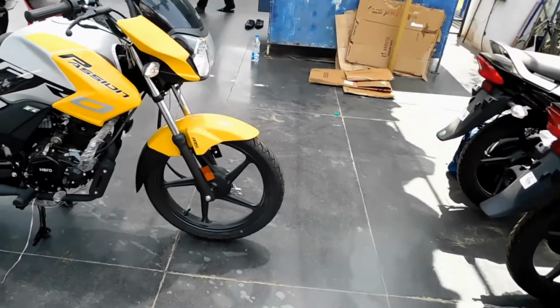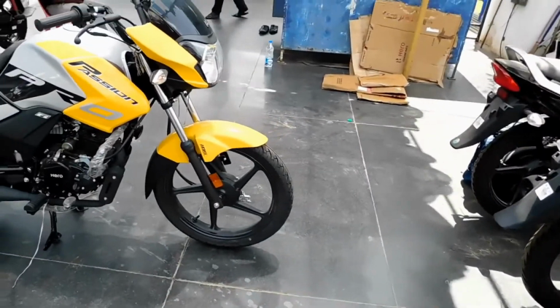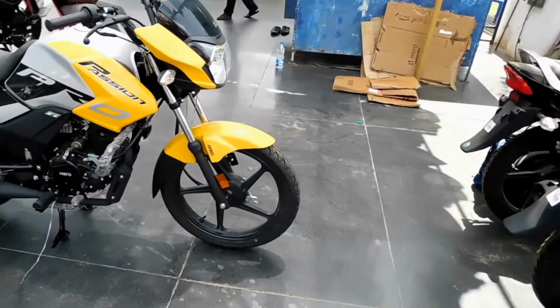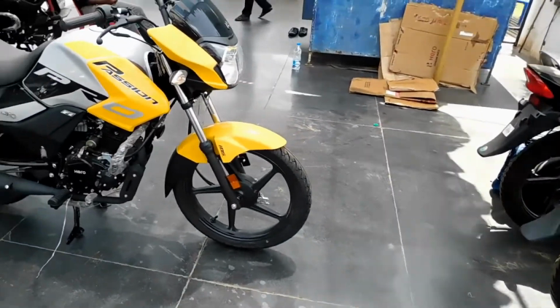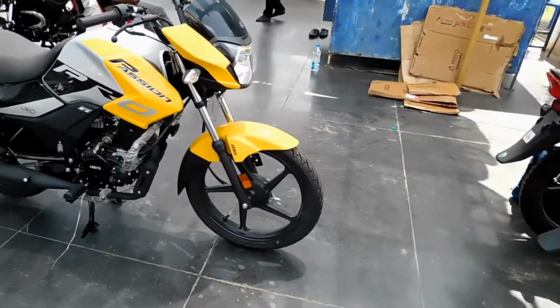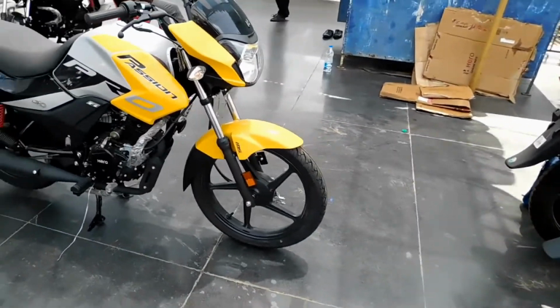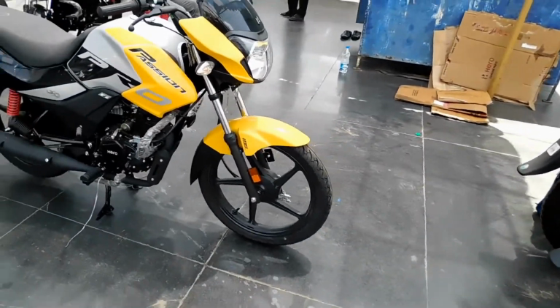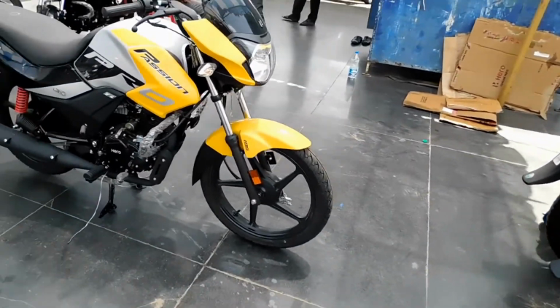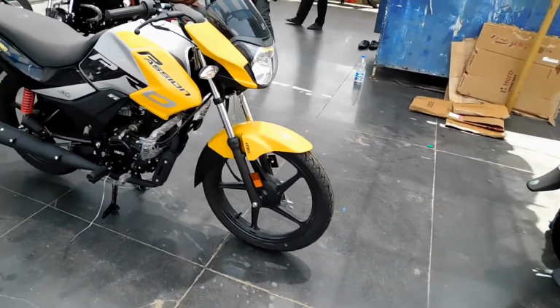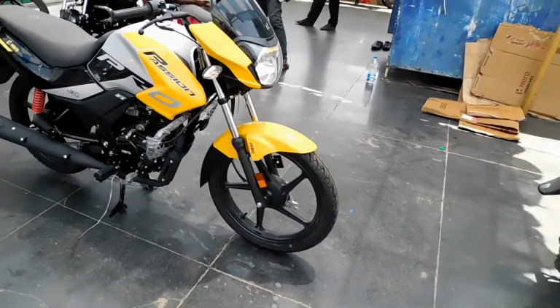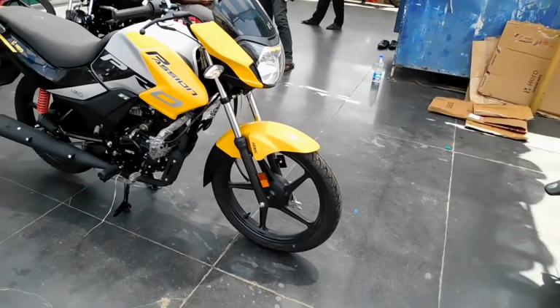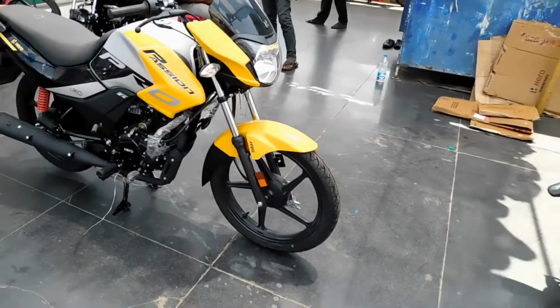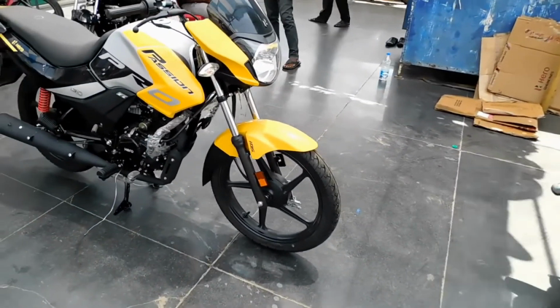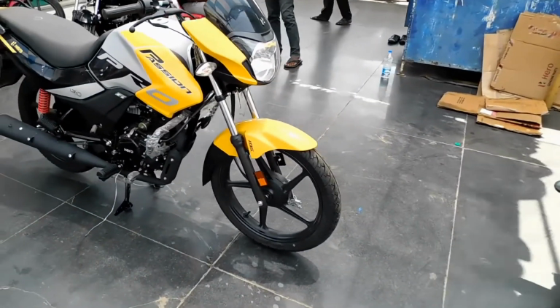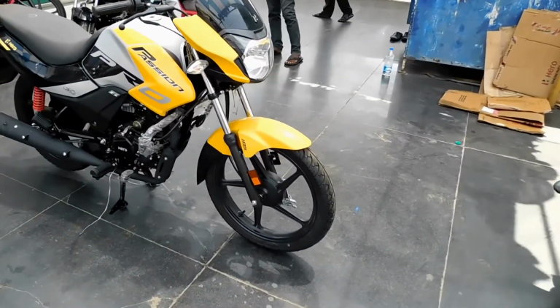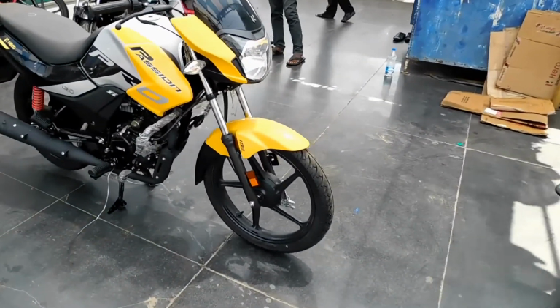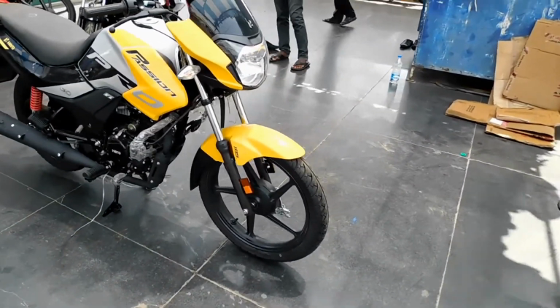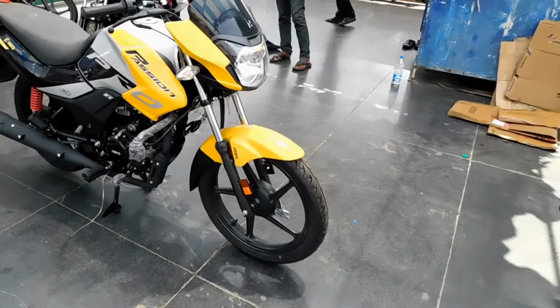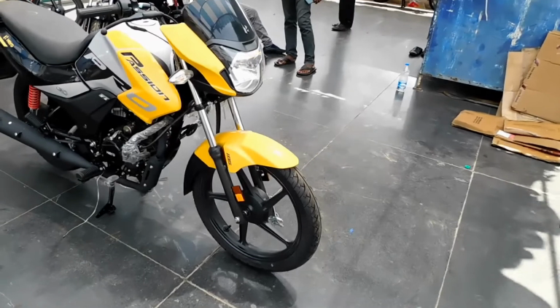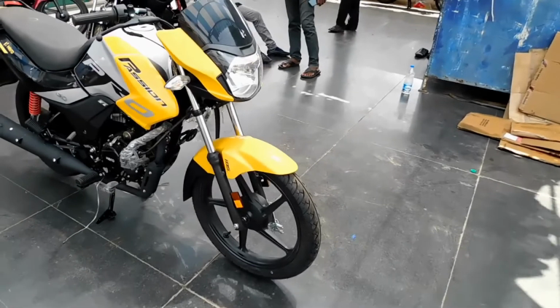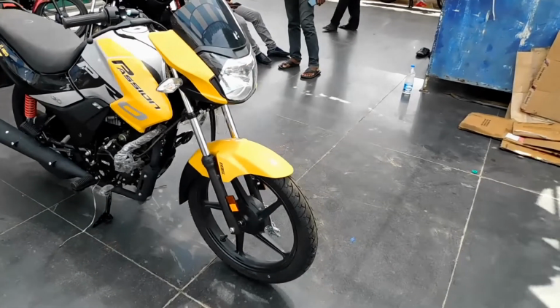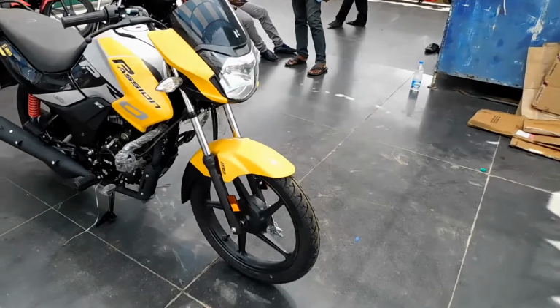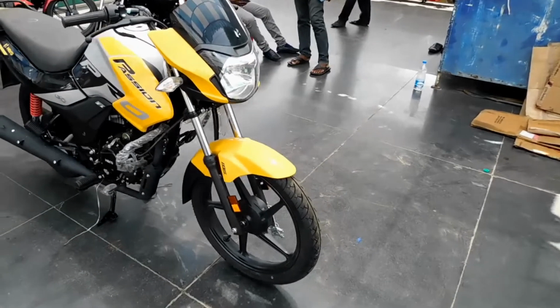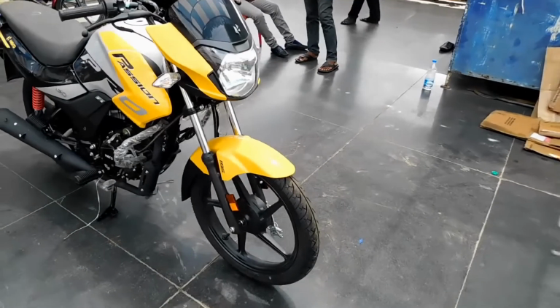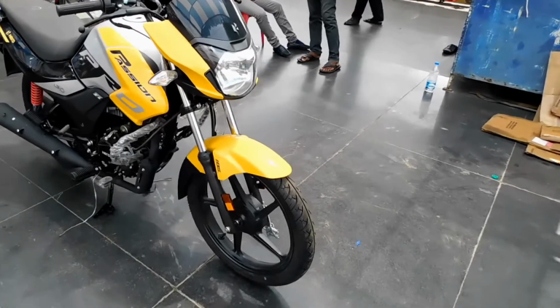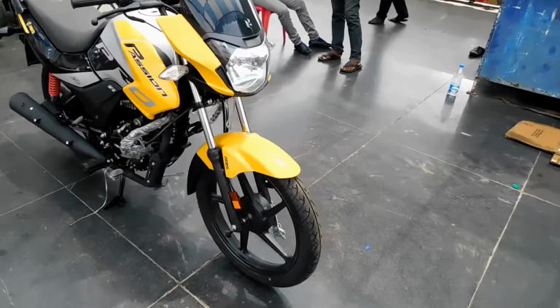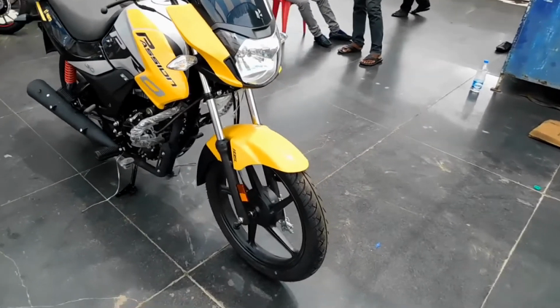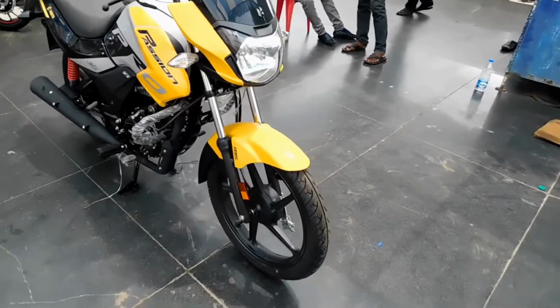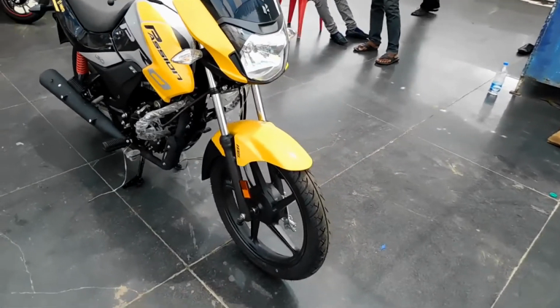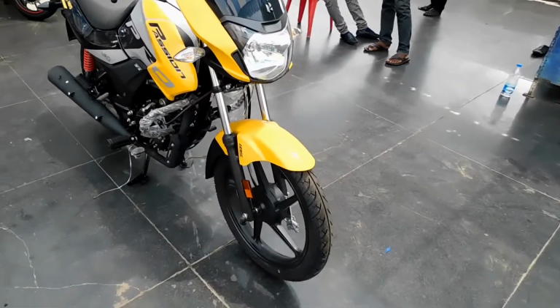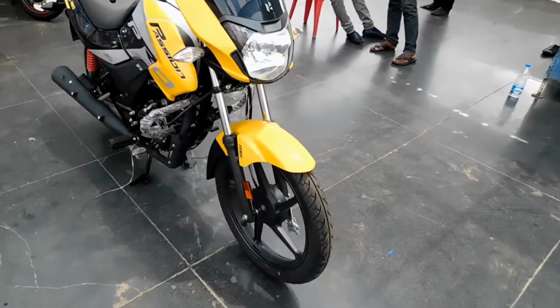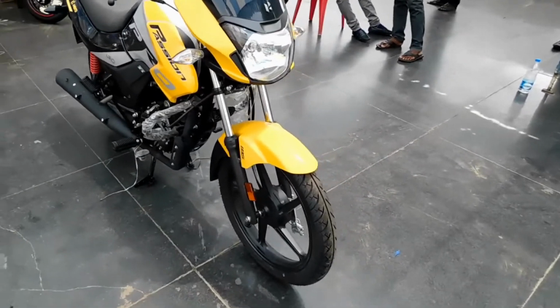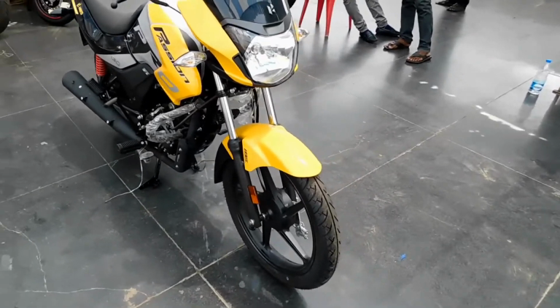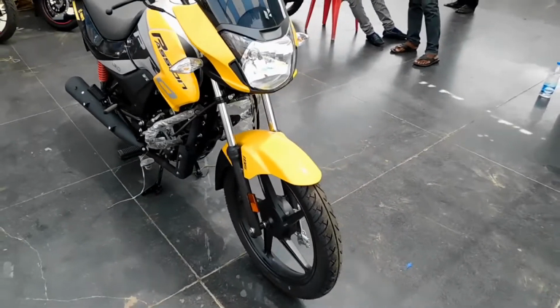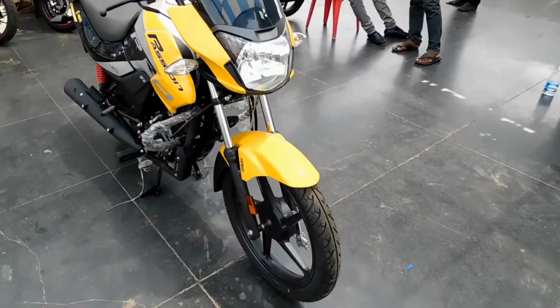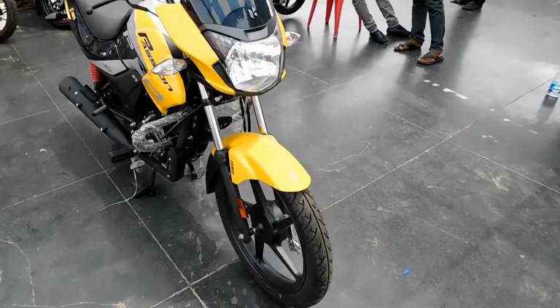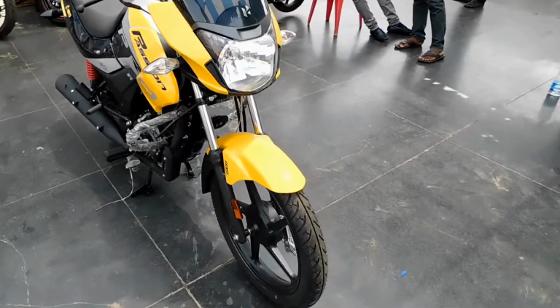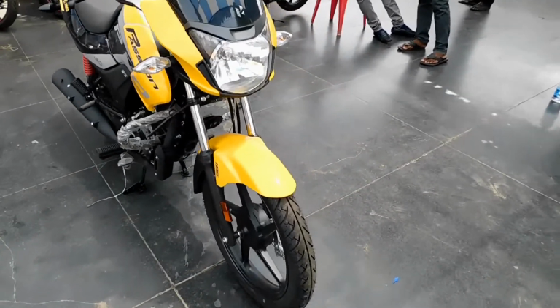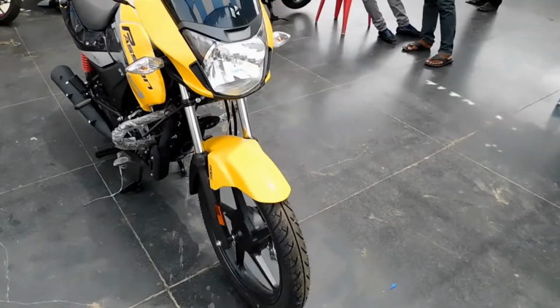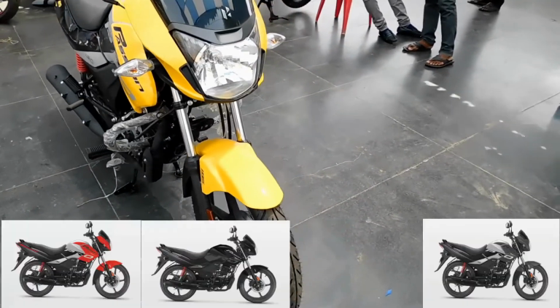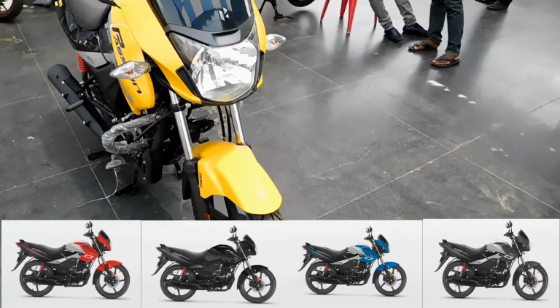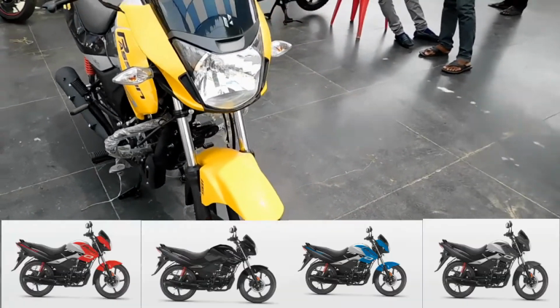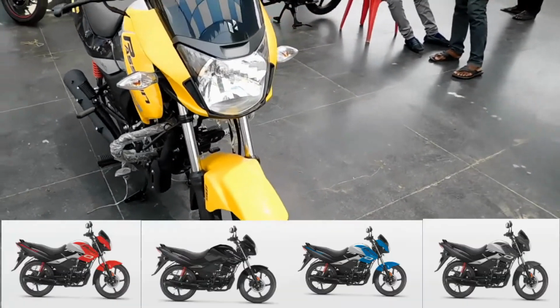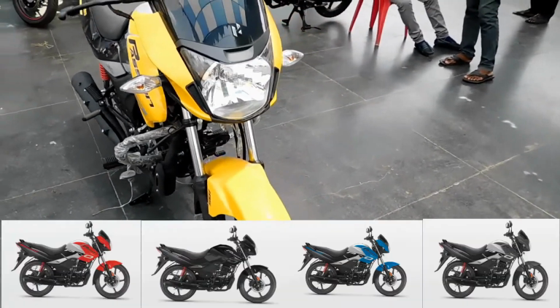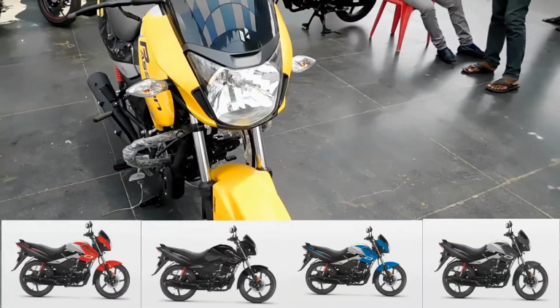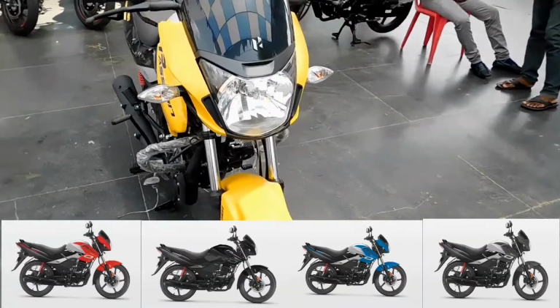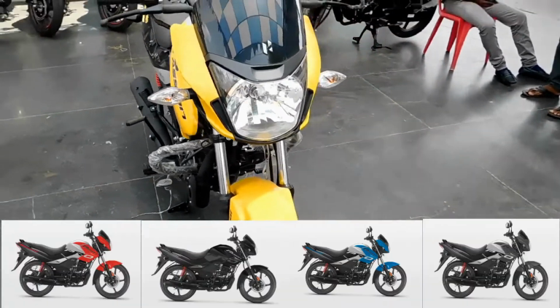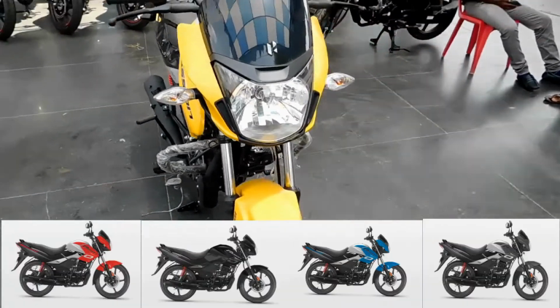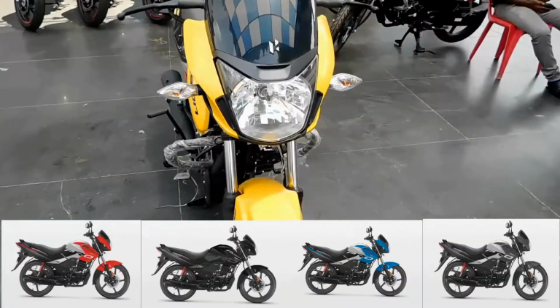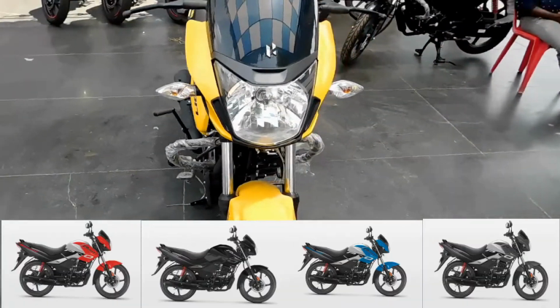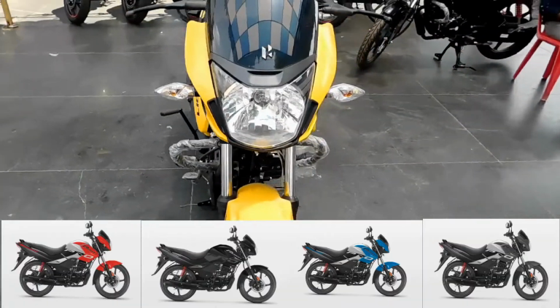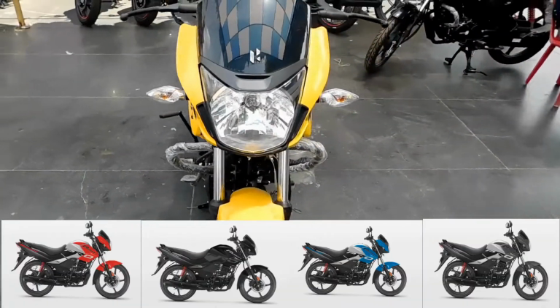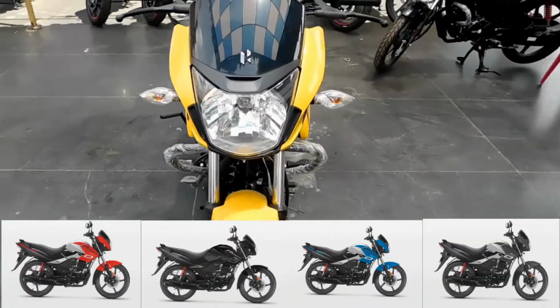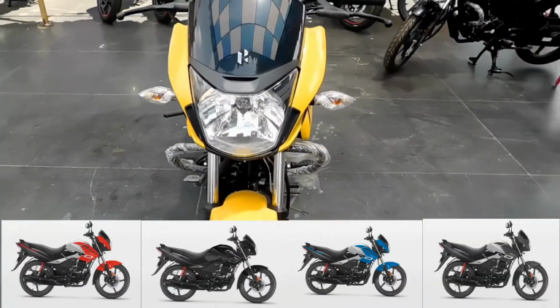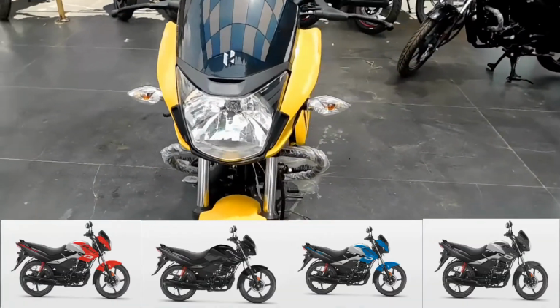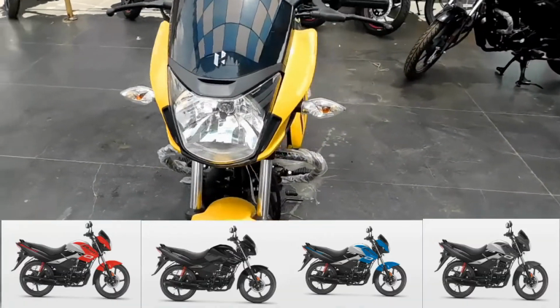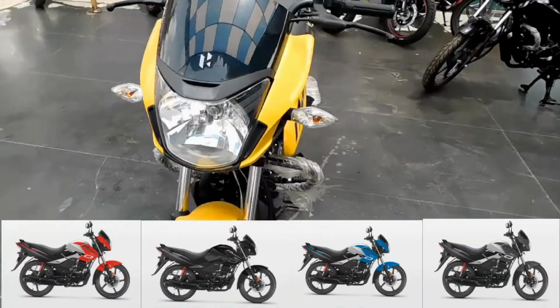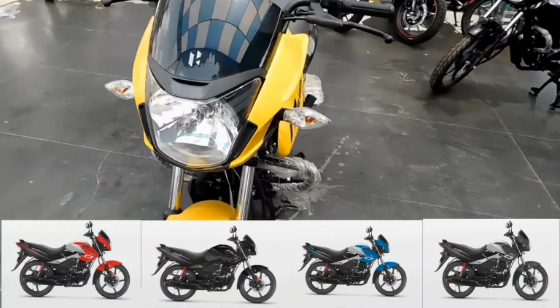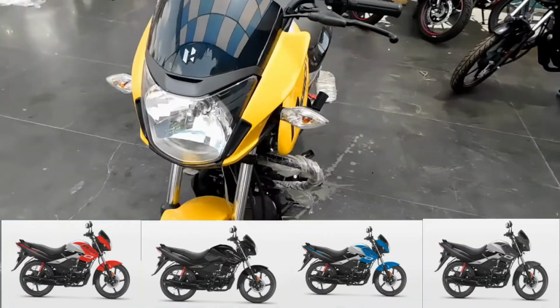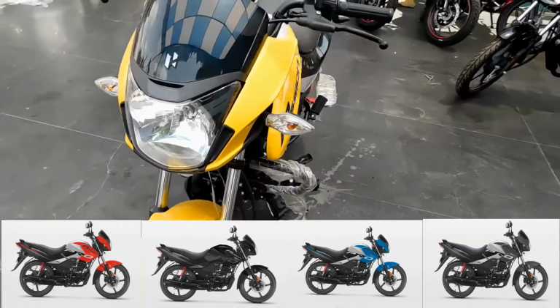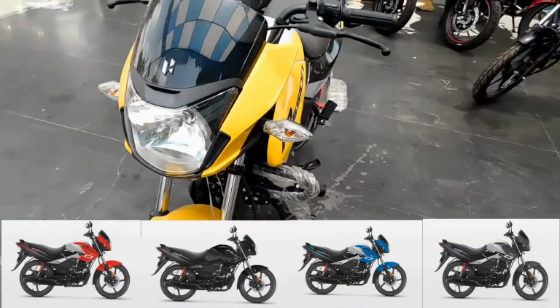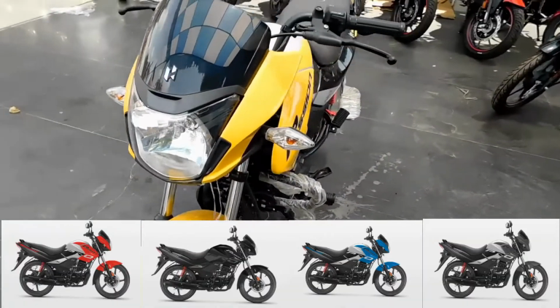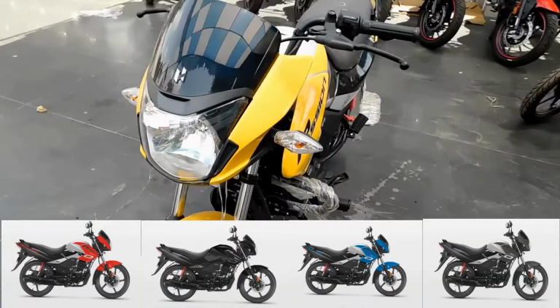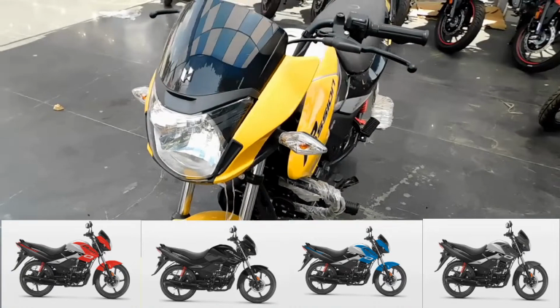There are two variants available in the Passion Pro: disc and drum. There are 5 colors available, which I am going to show you on the screen.